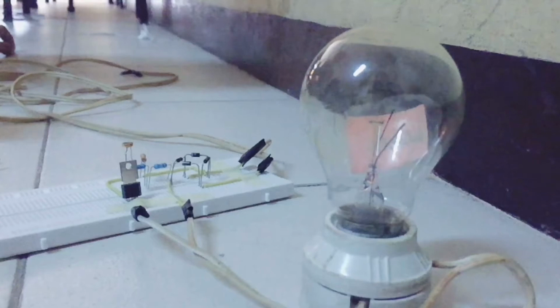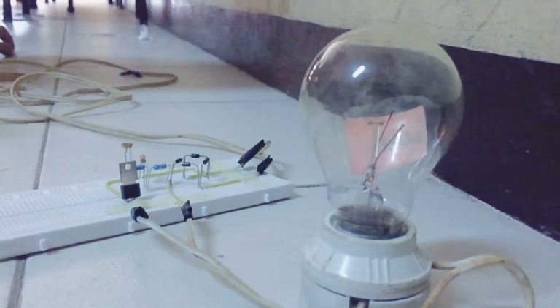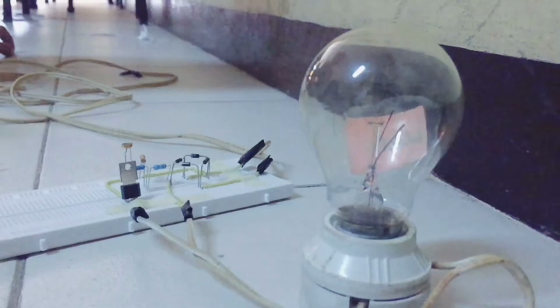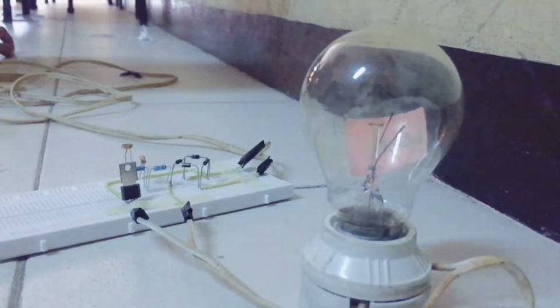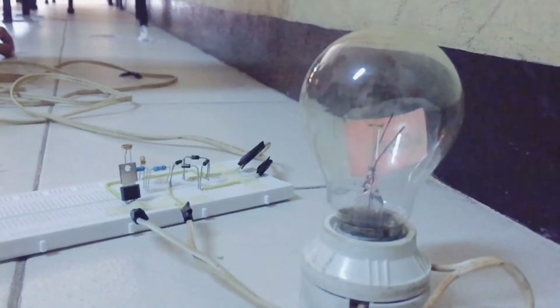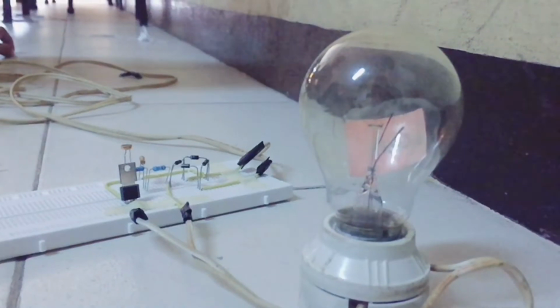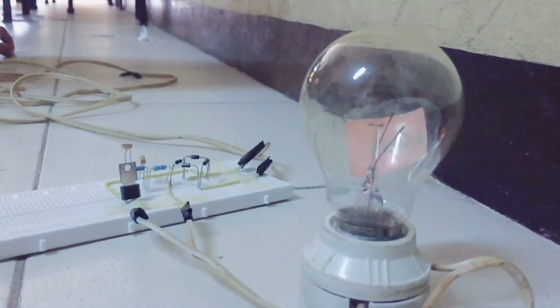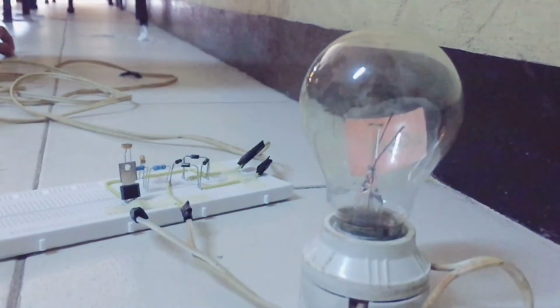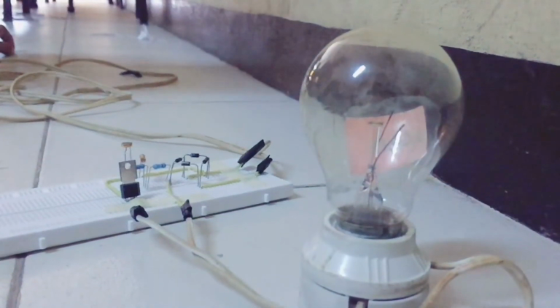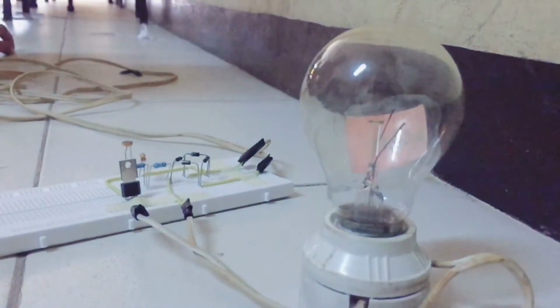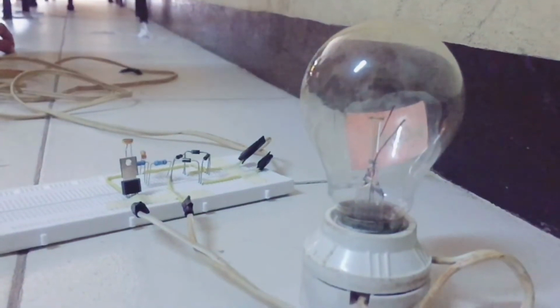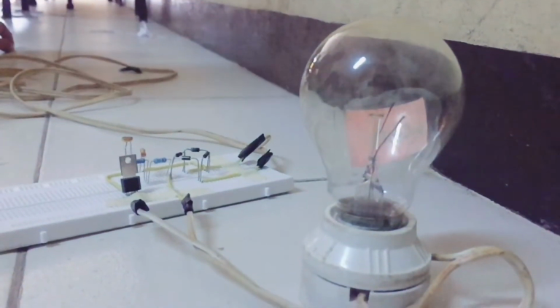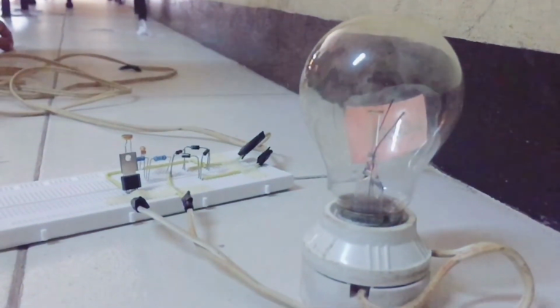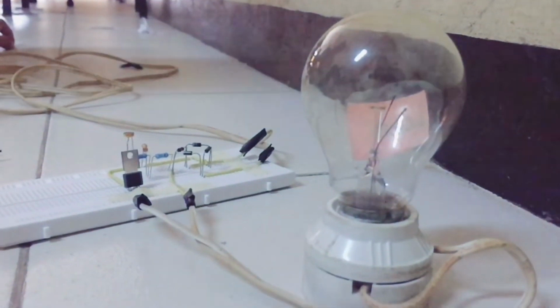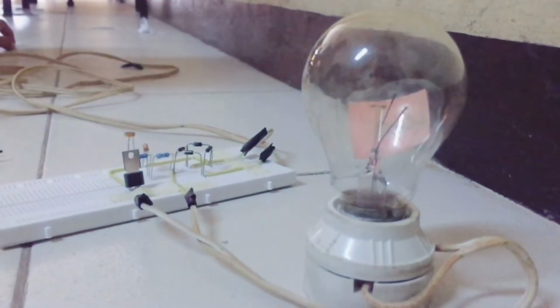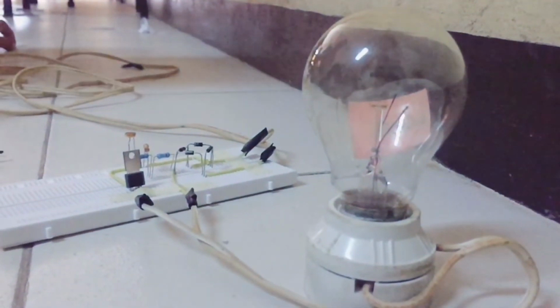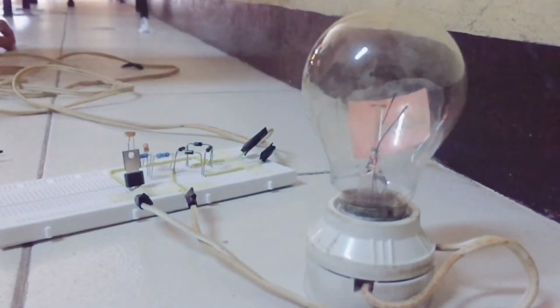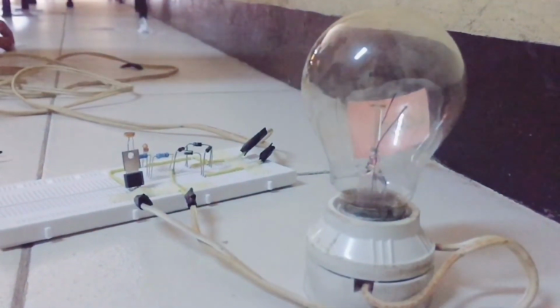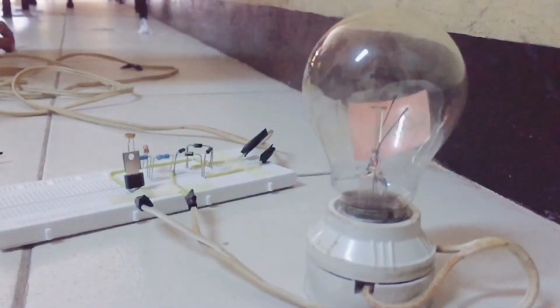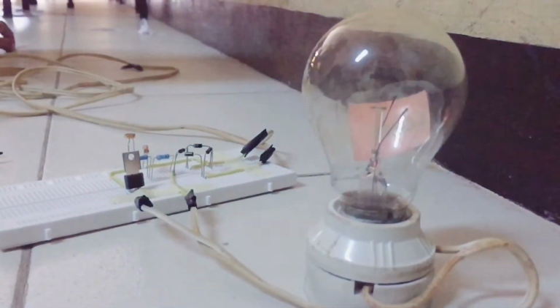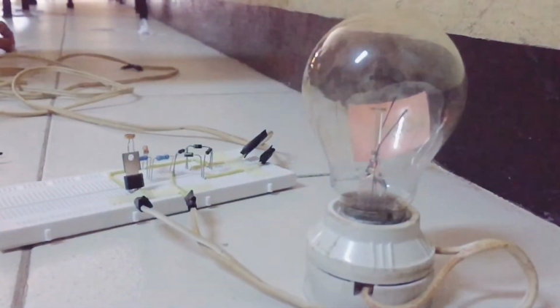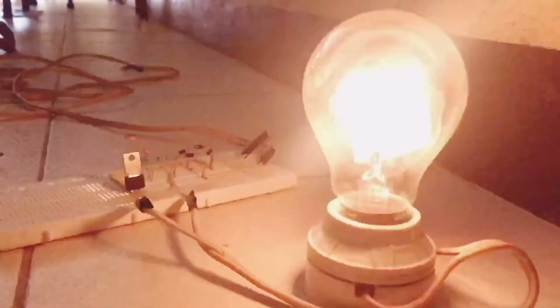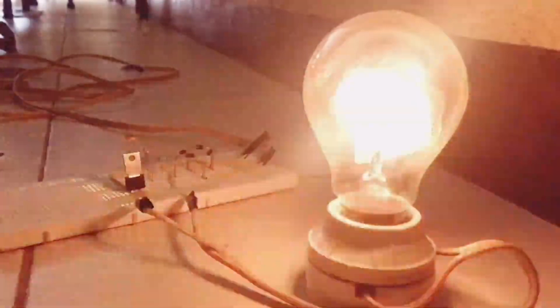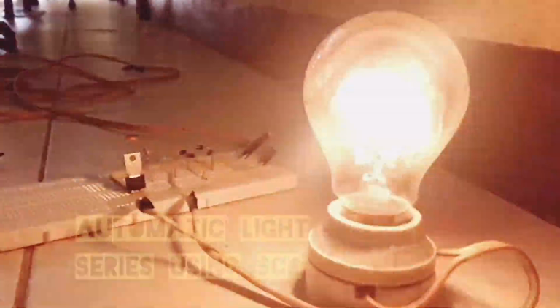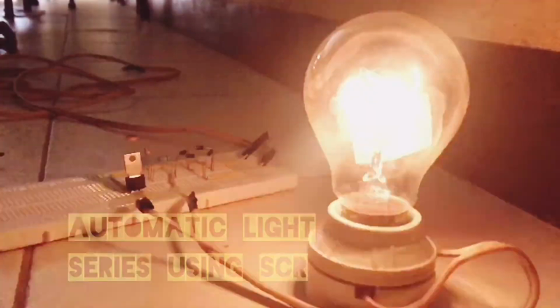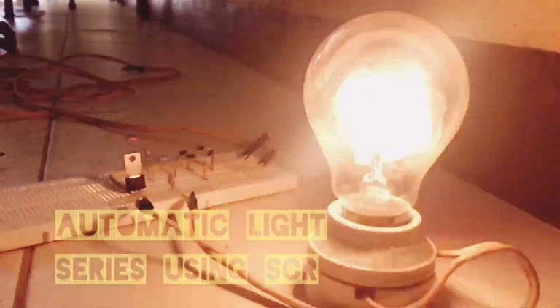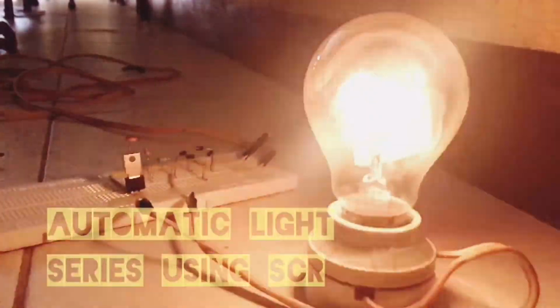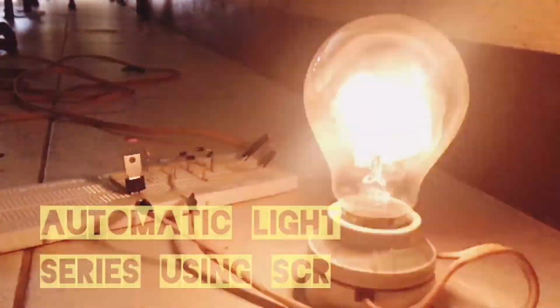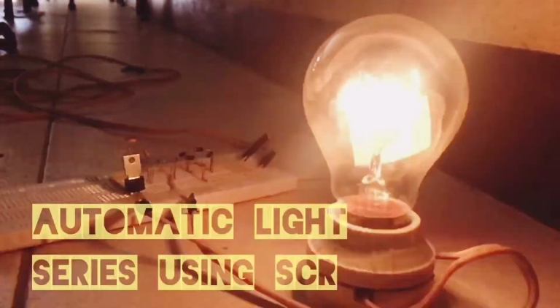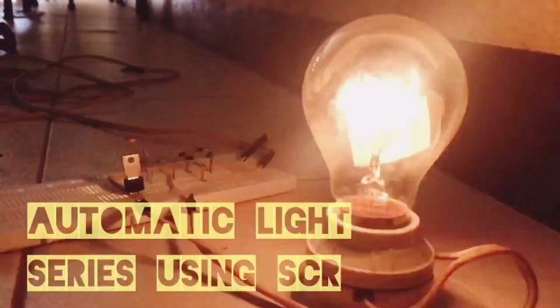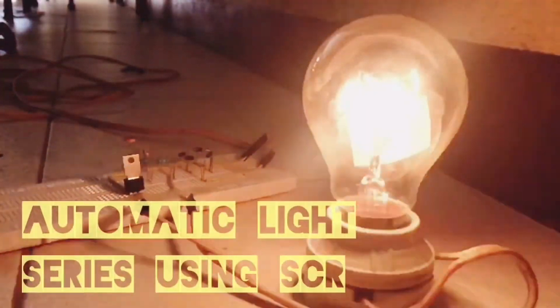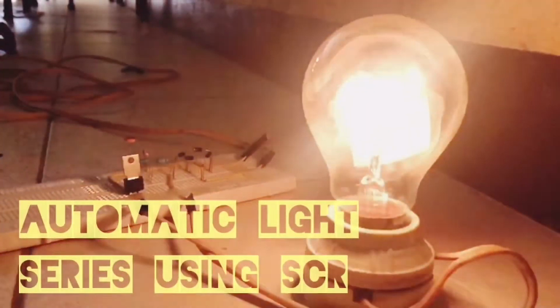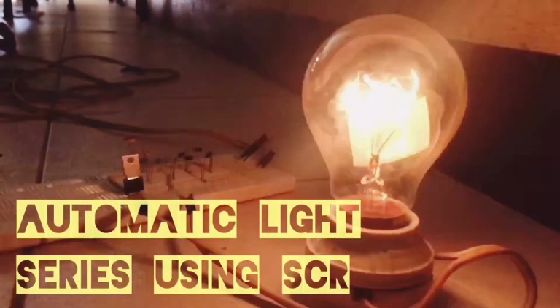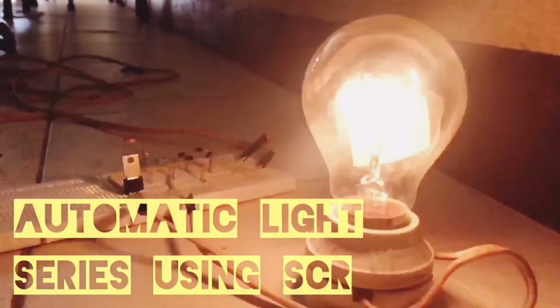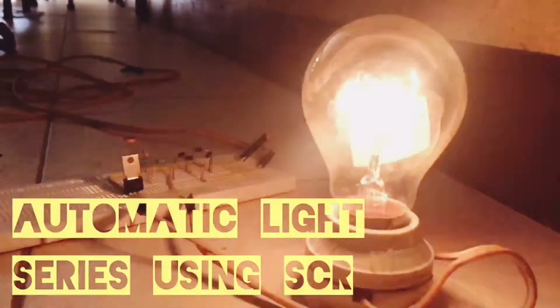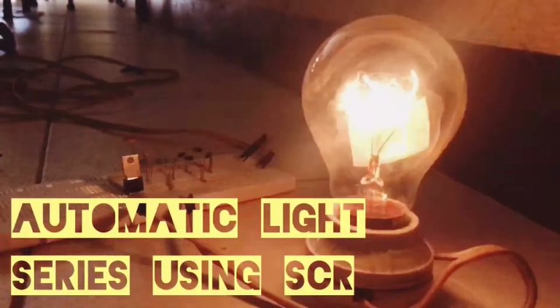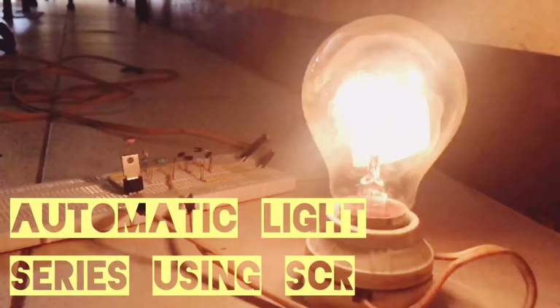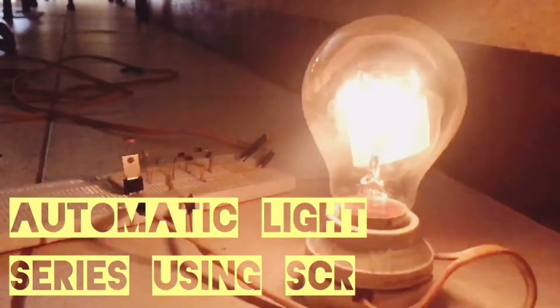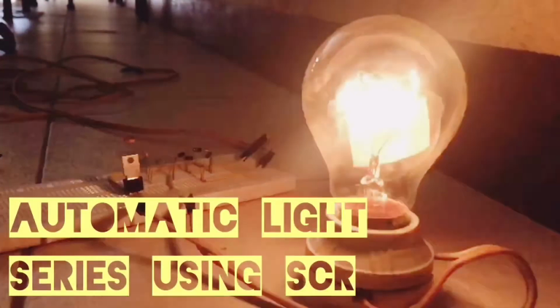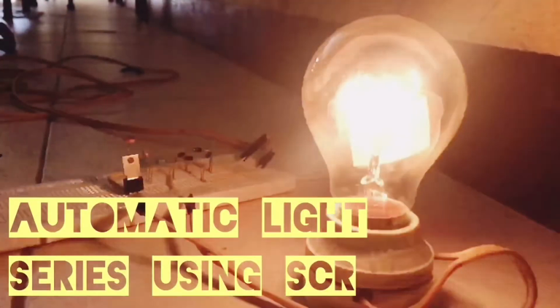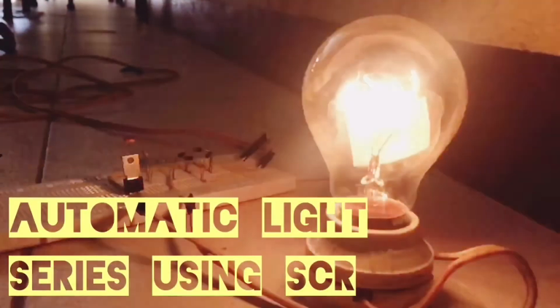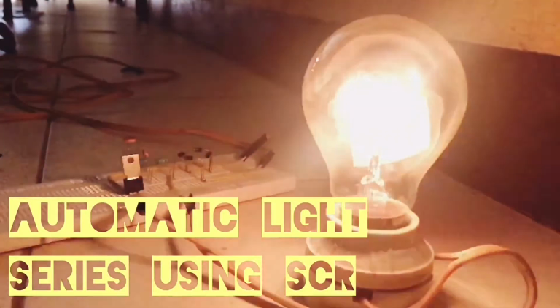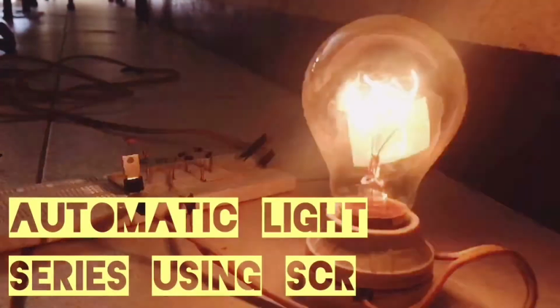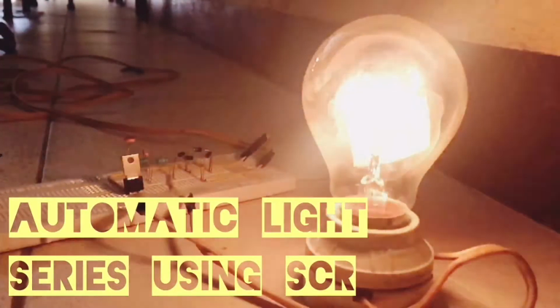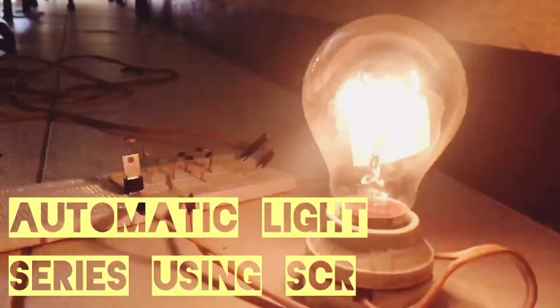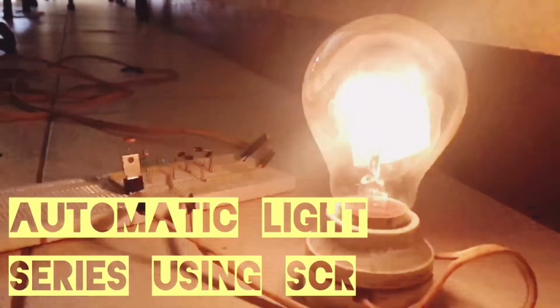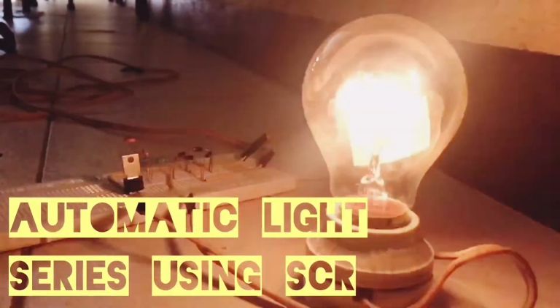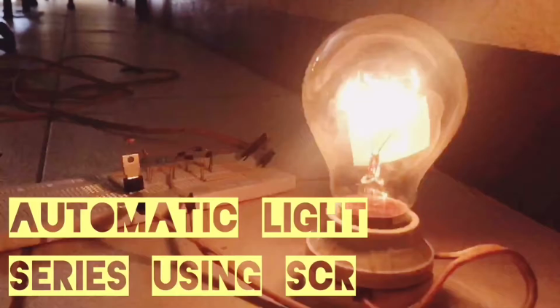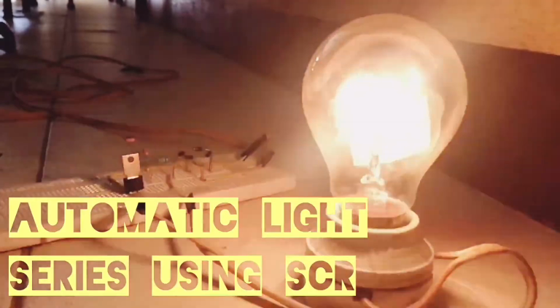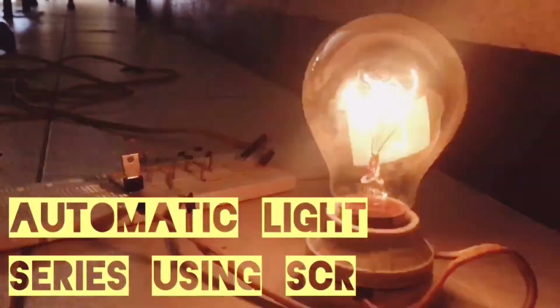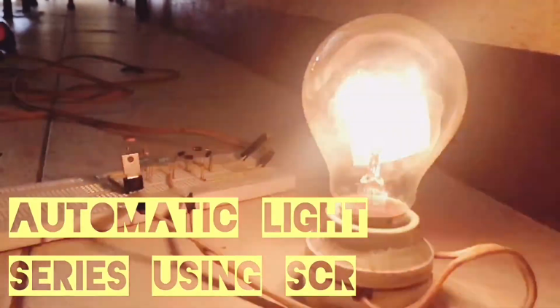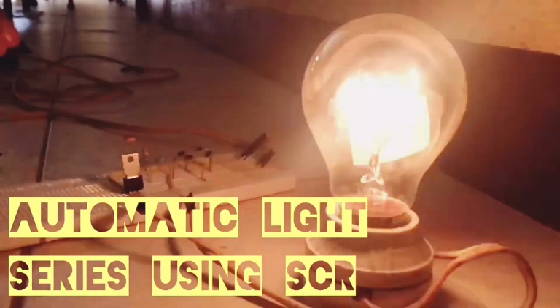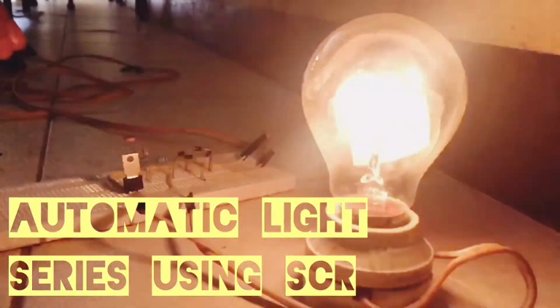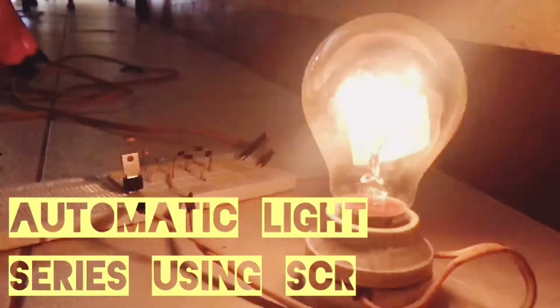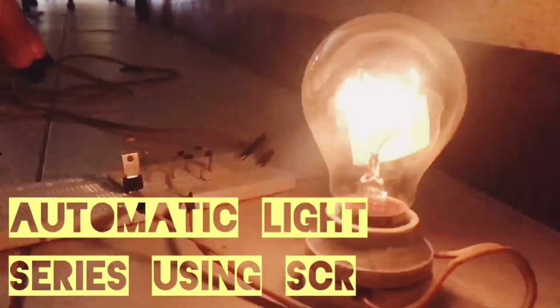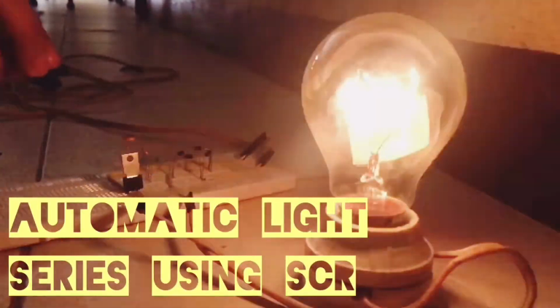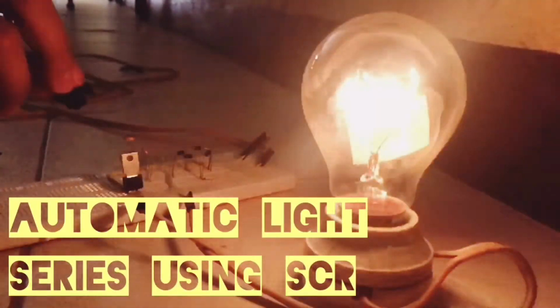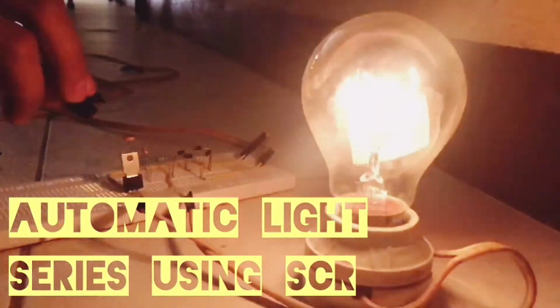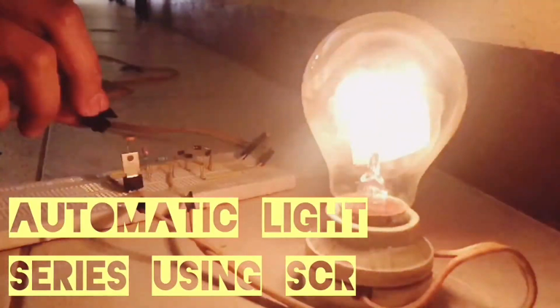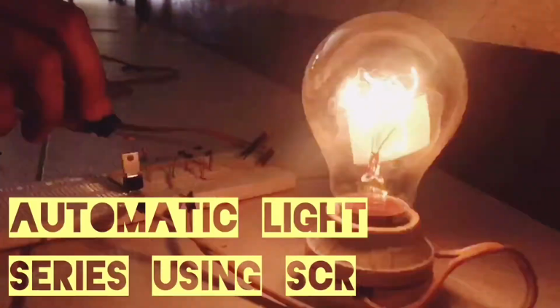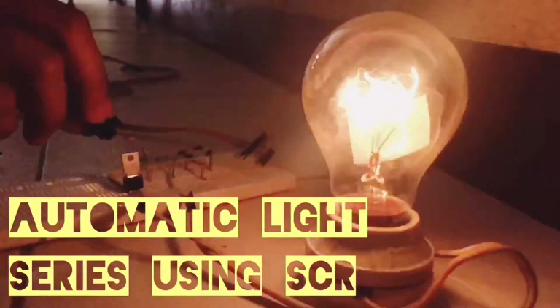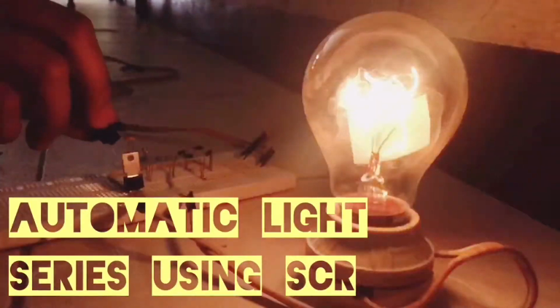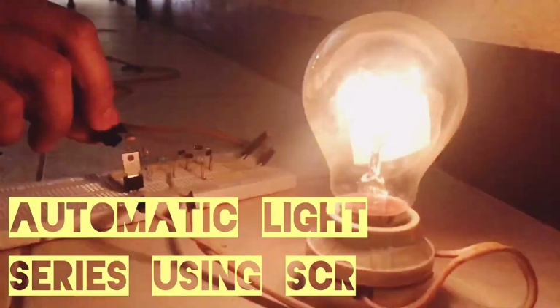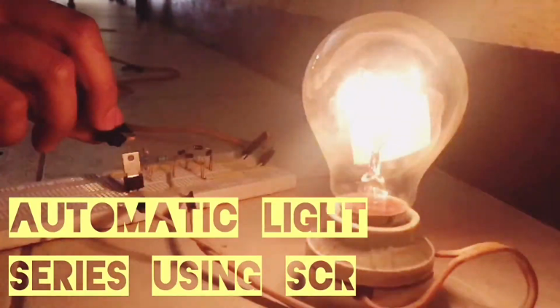Hi everyone! We will be making an automatic light circuit using SCR.